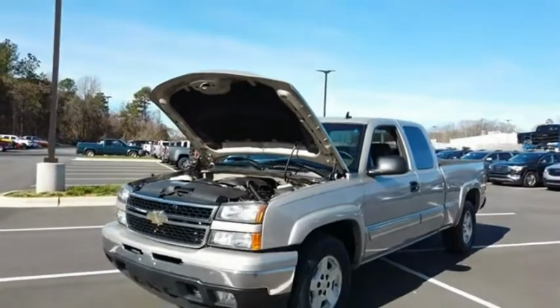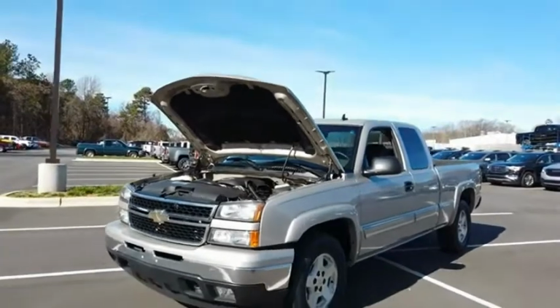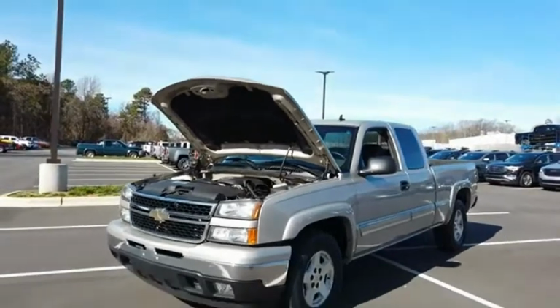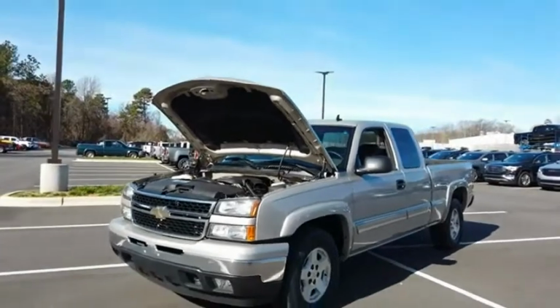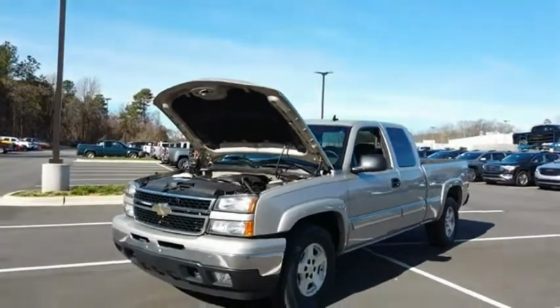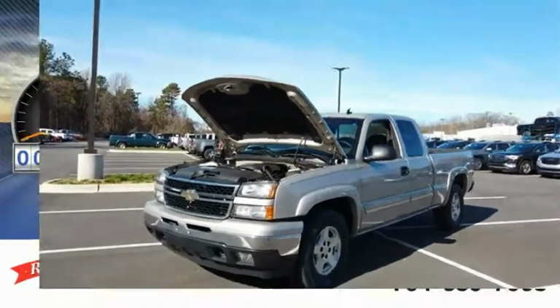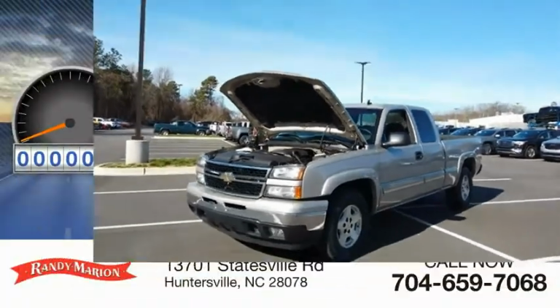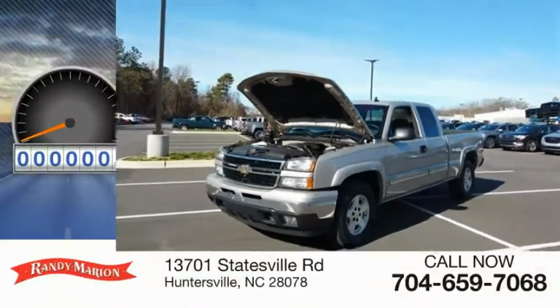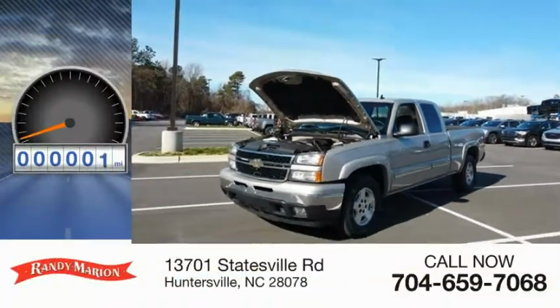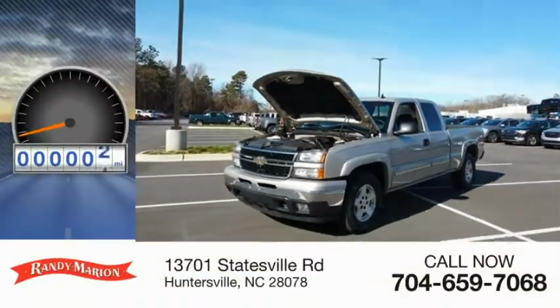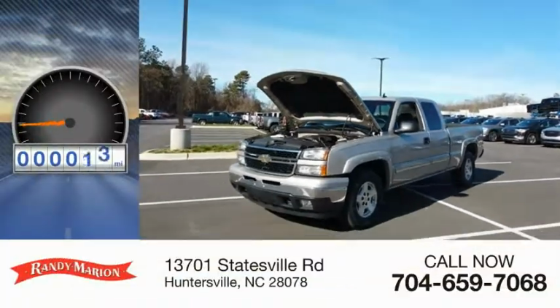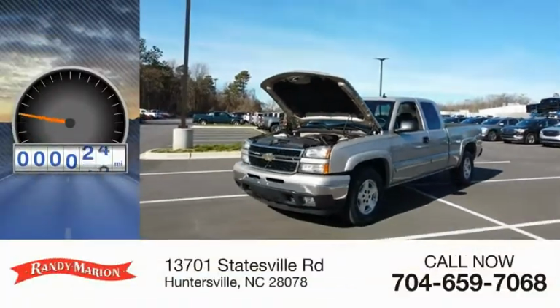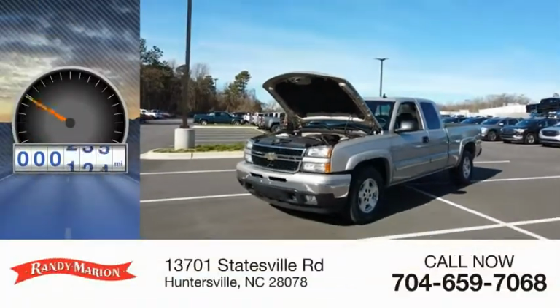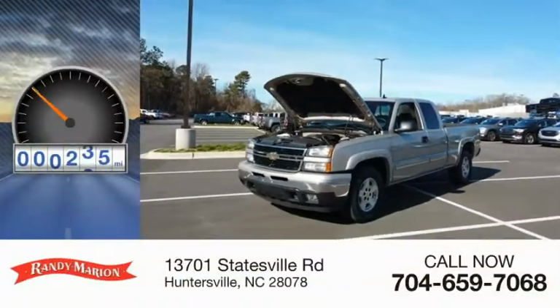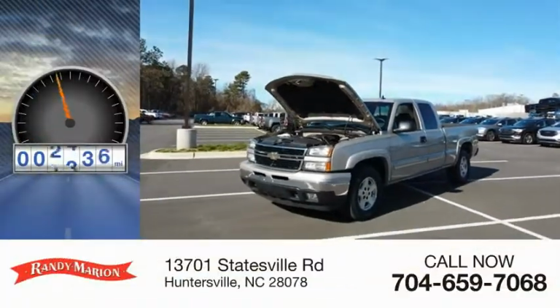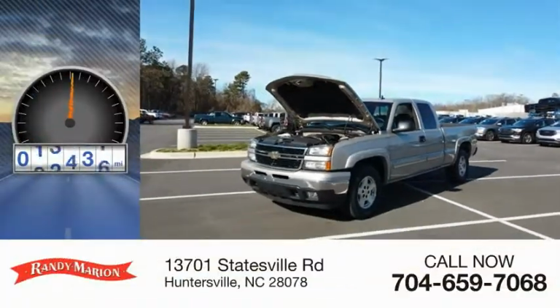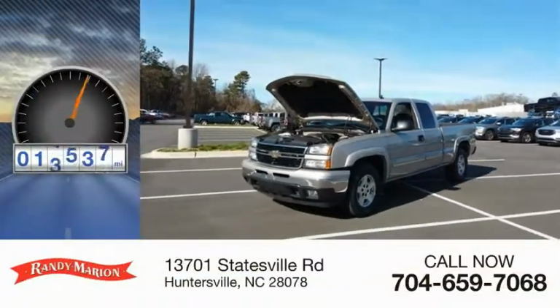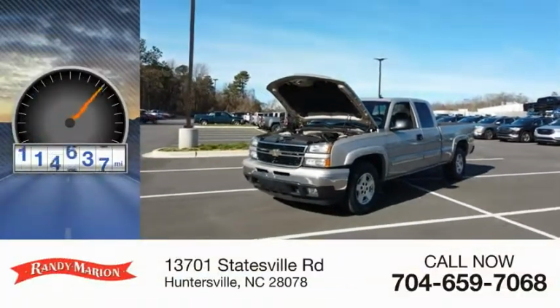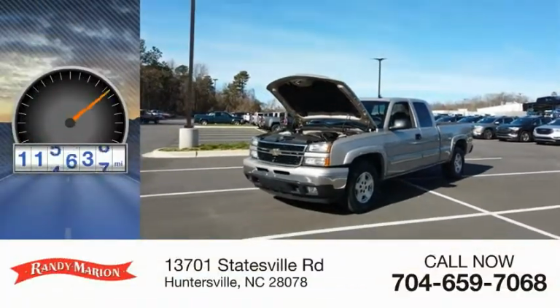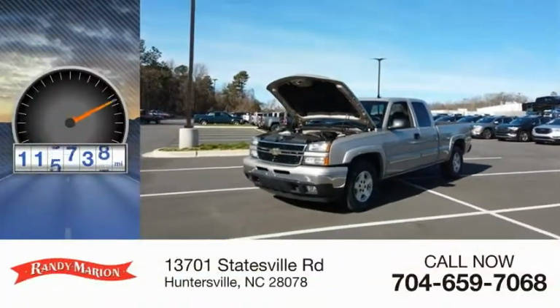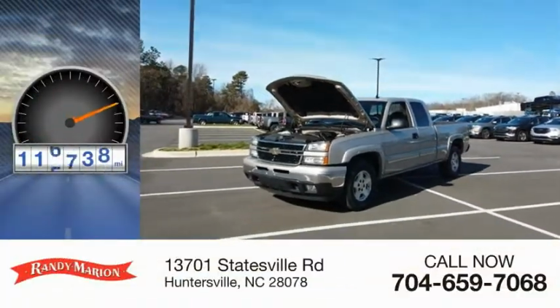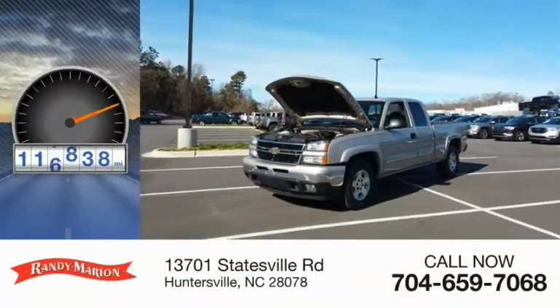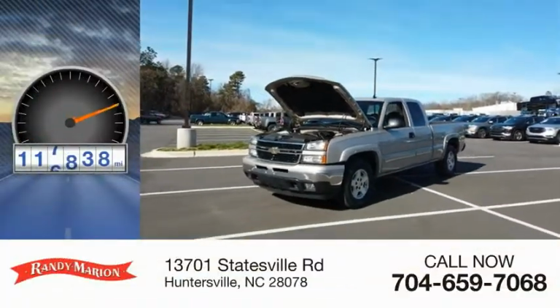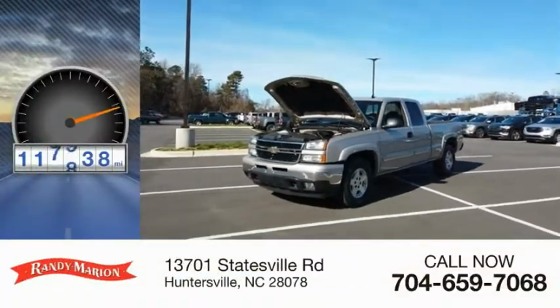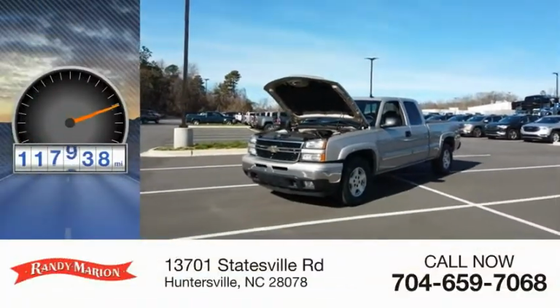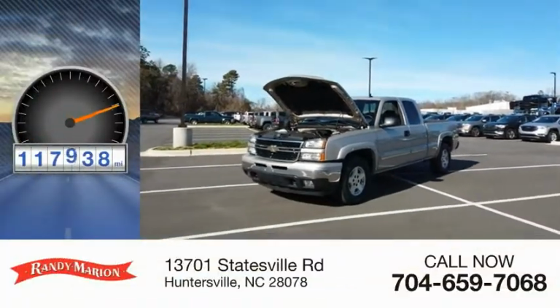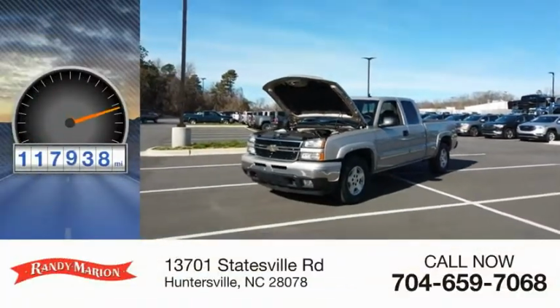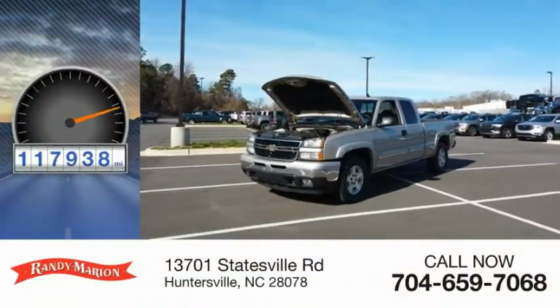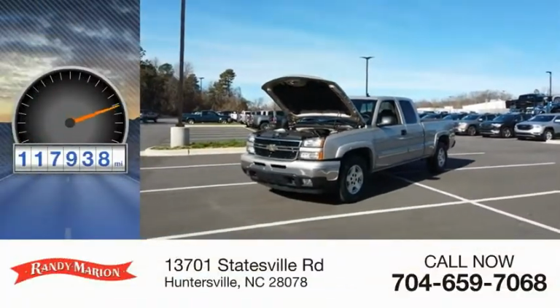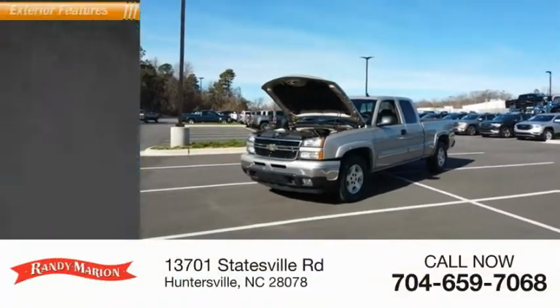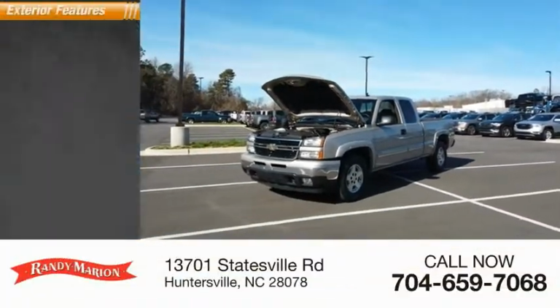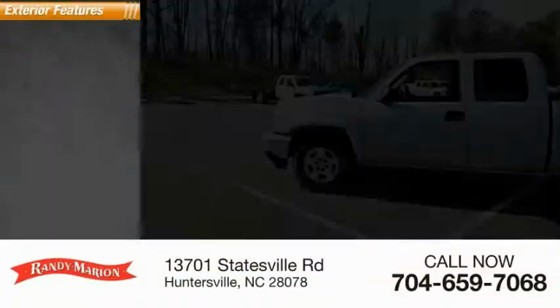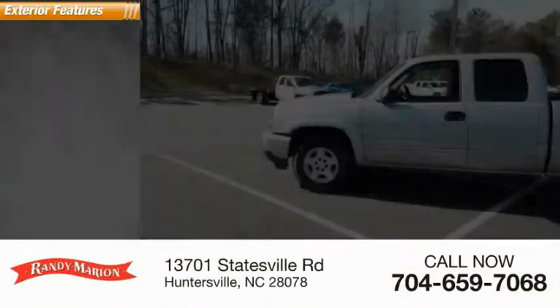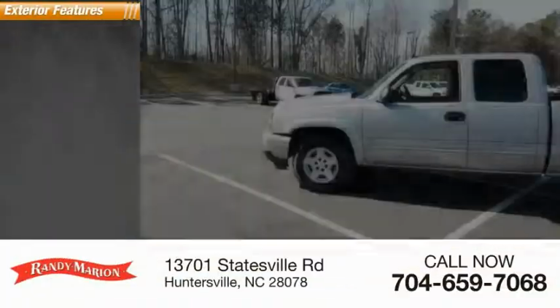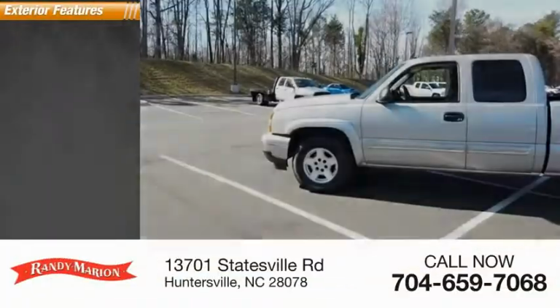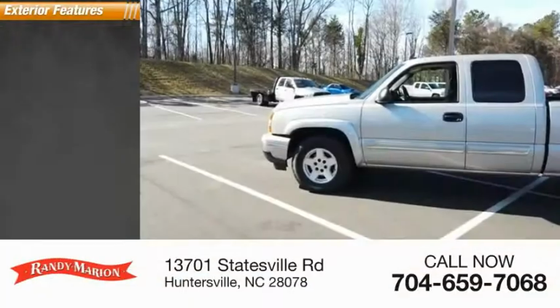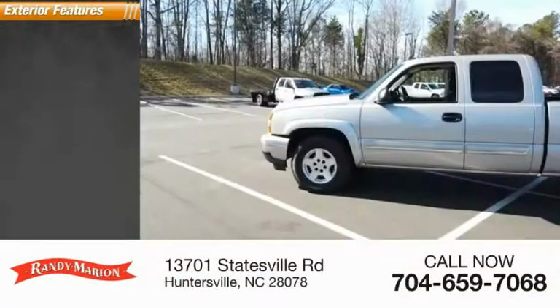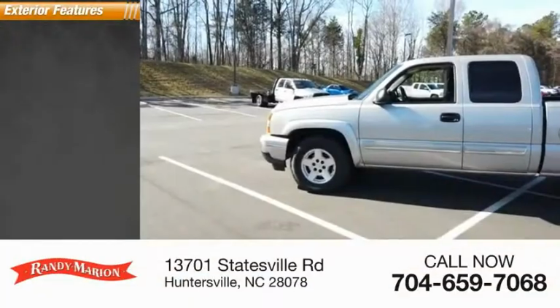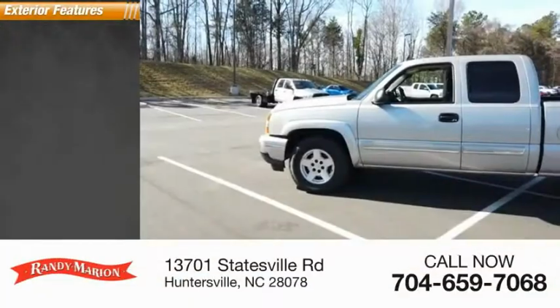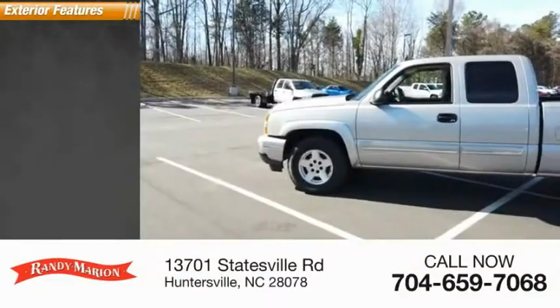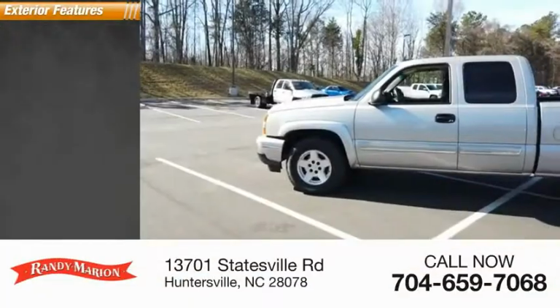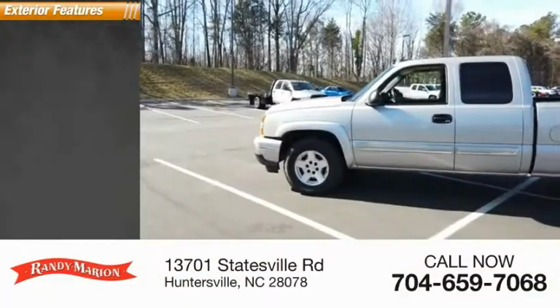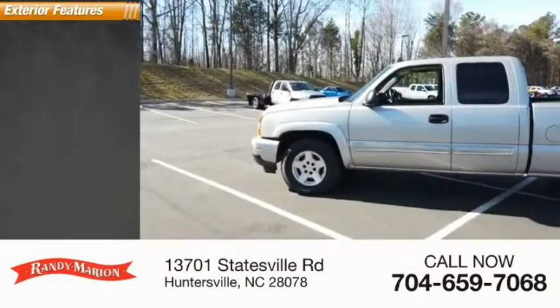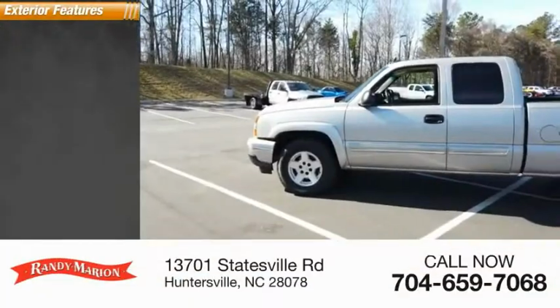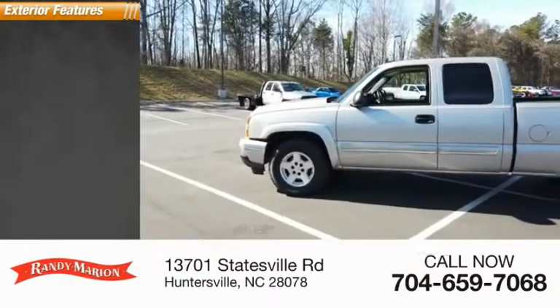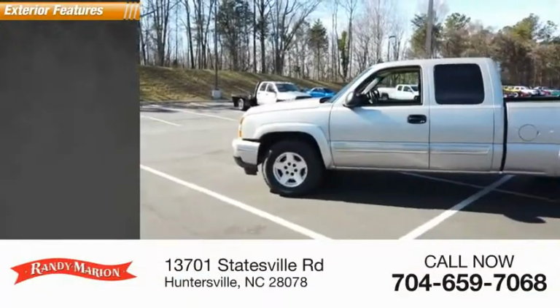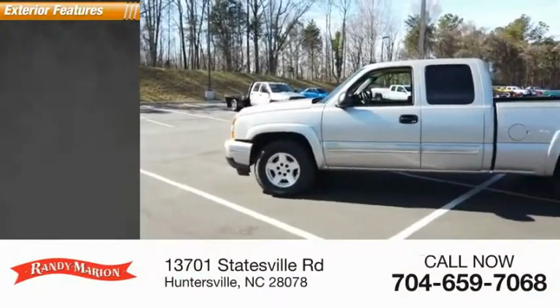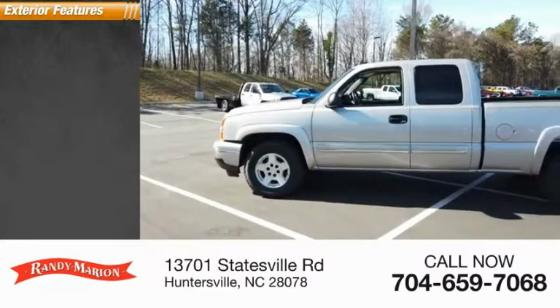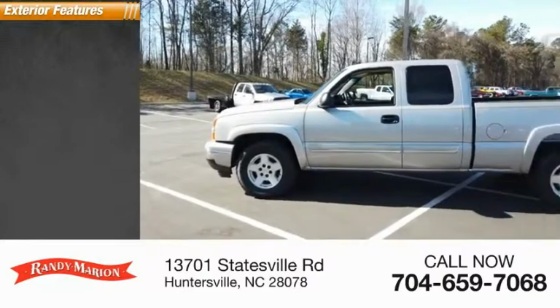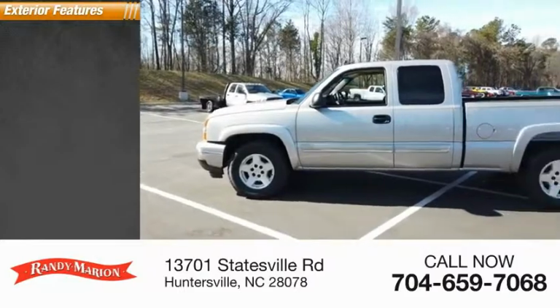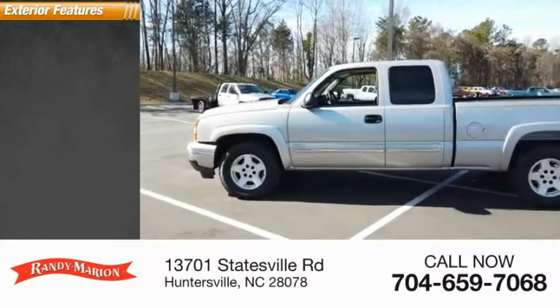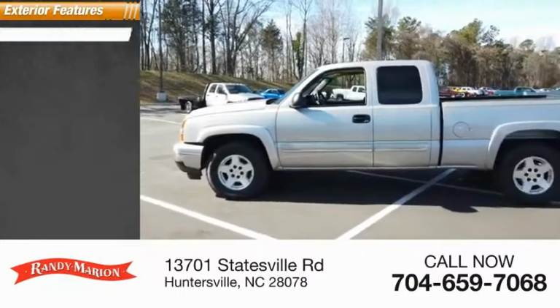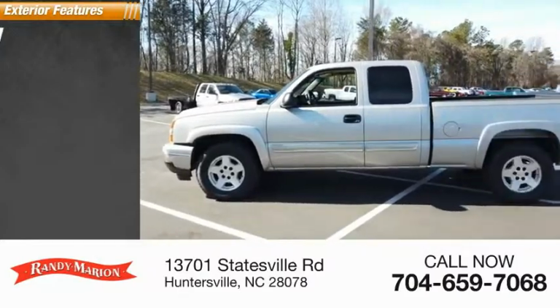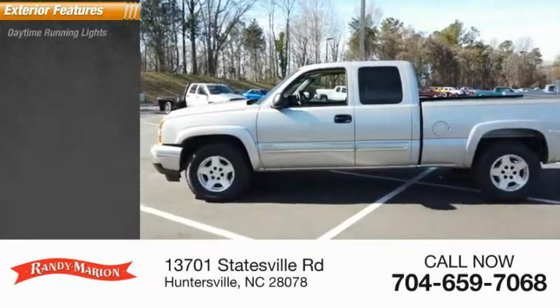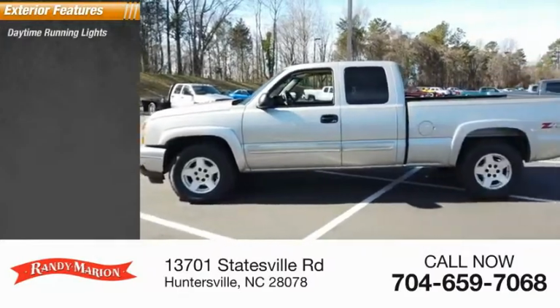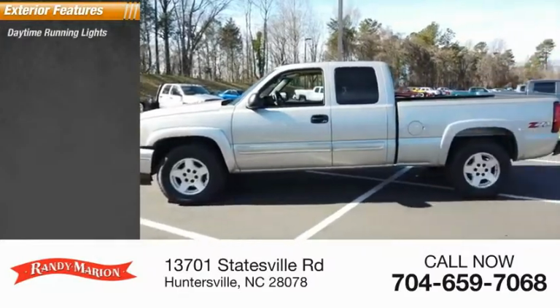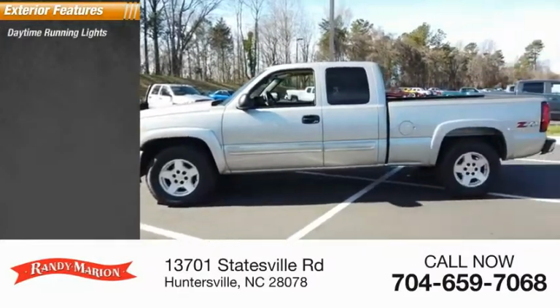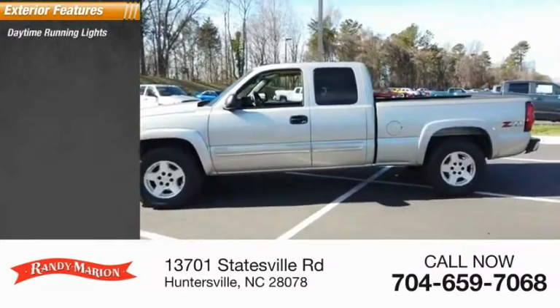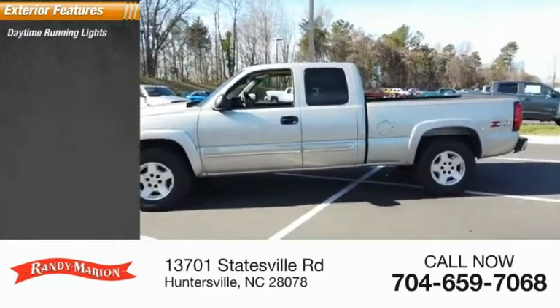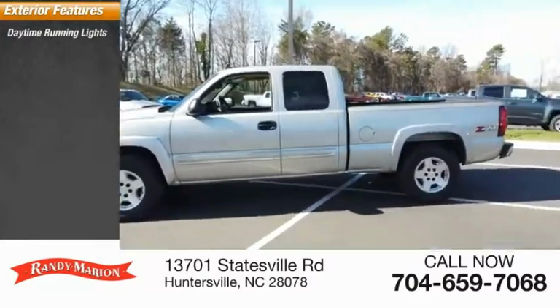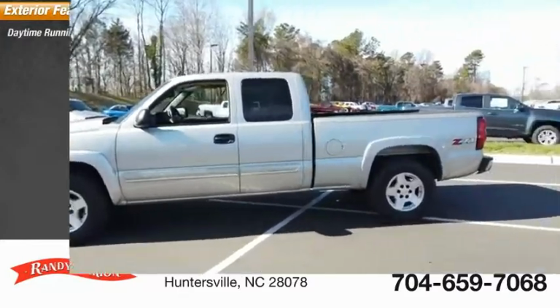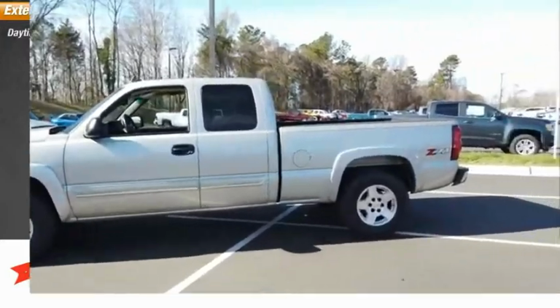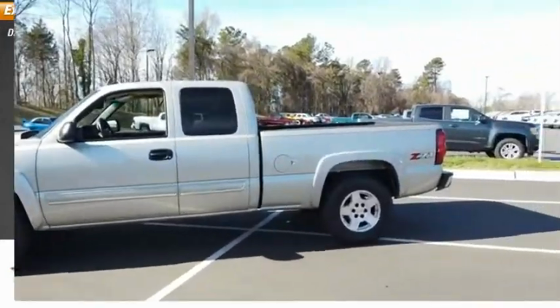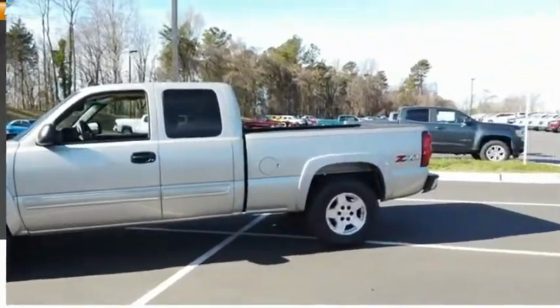This vehicle has less than 120,000 miles. Here are some of this vehicle's great options: daytime running lights.